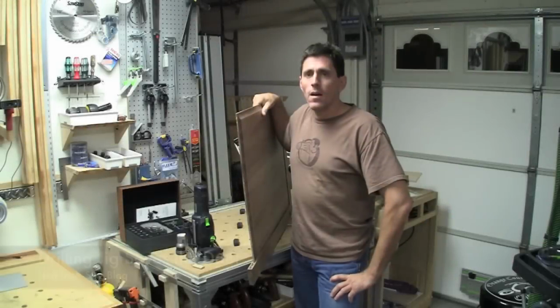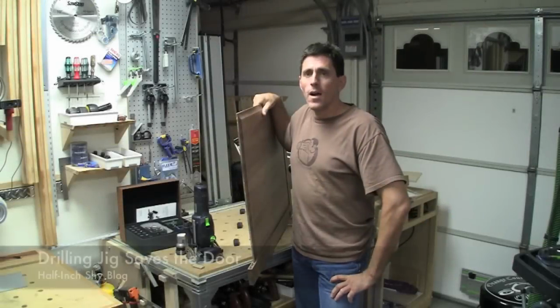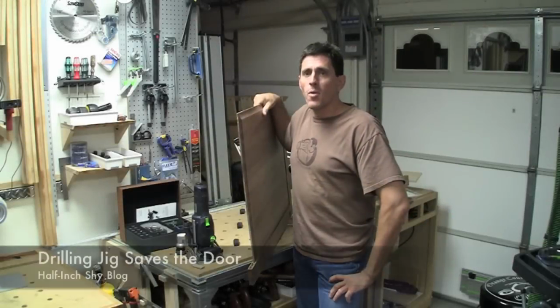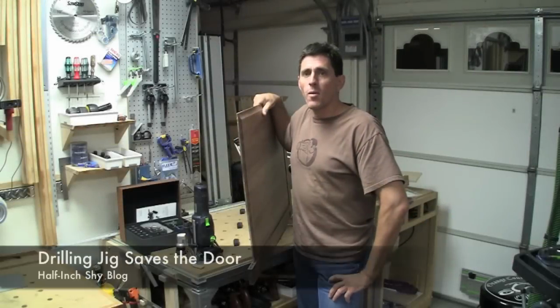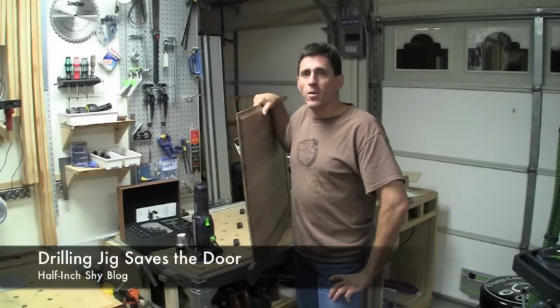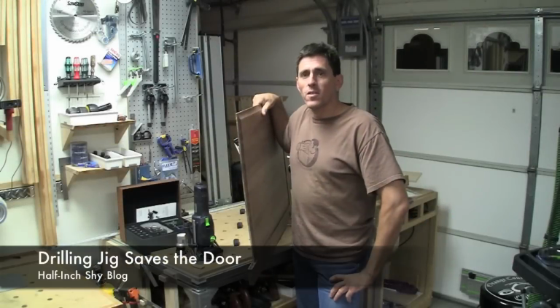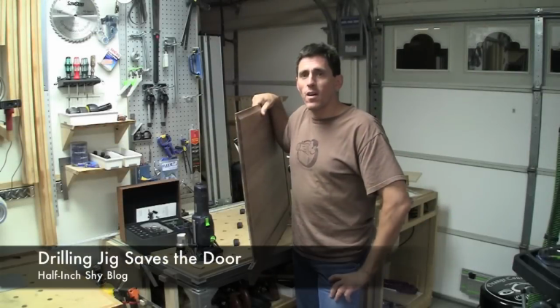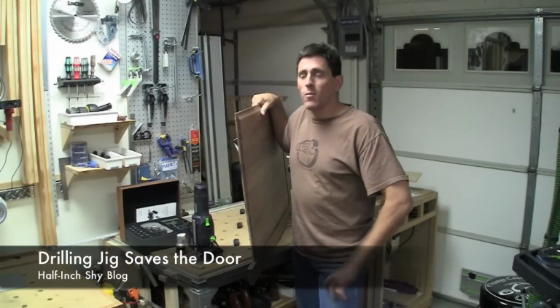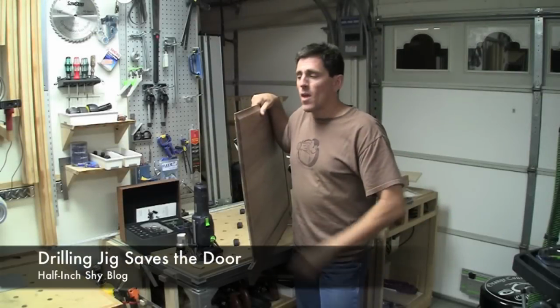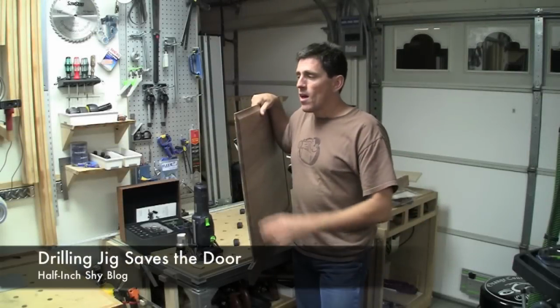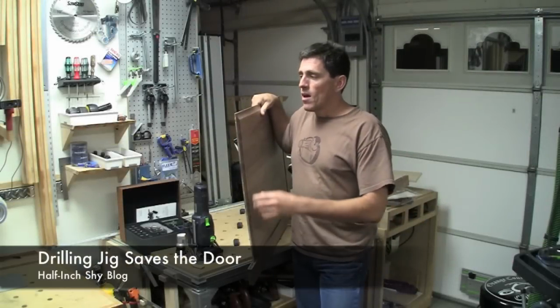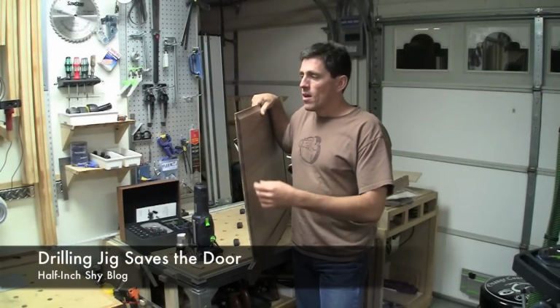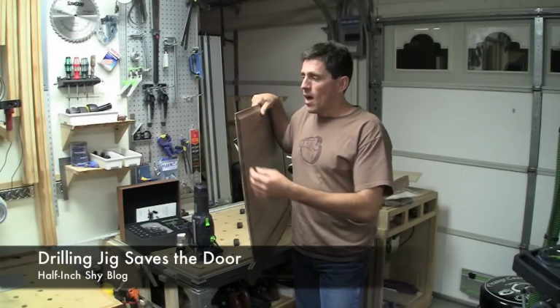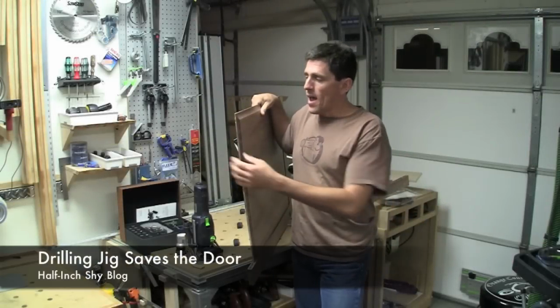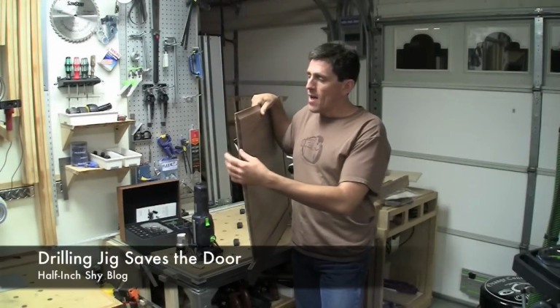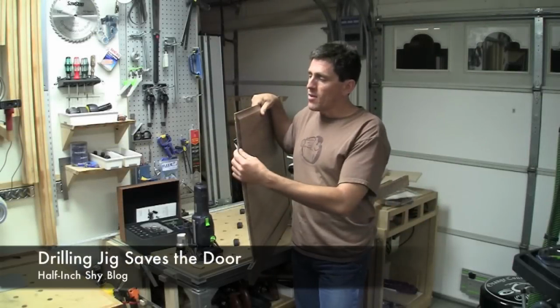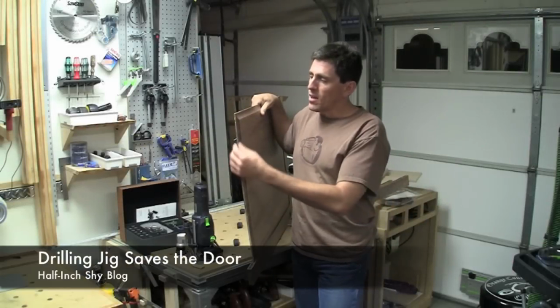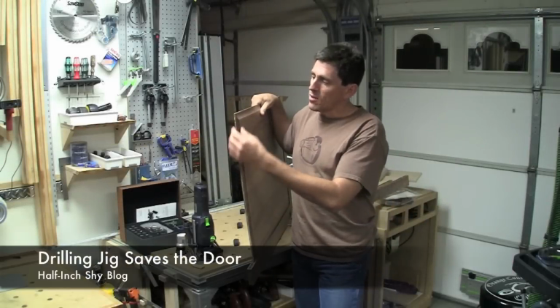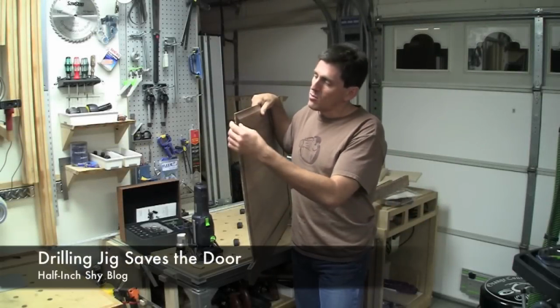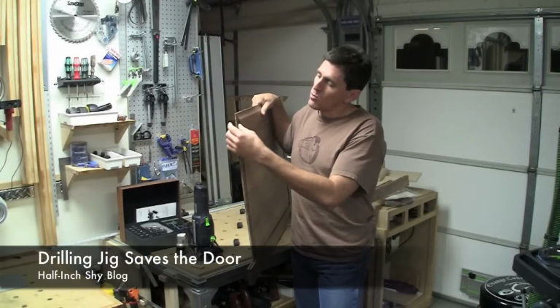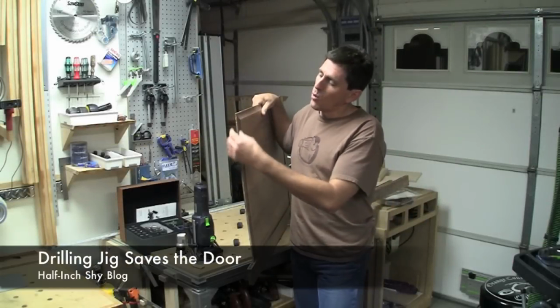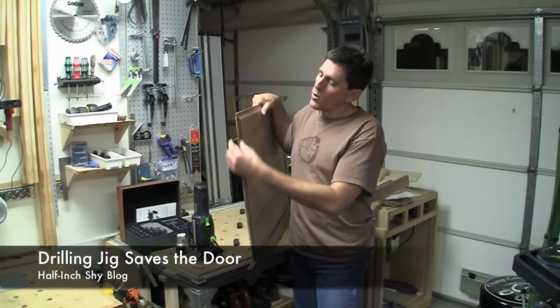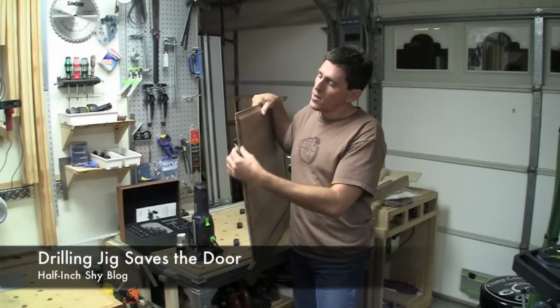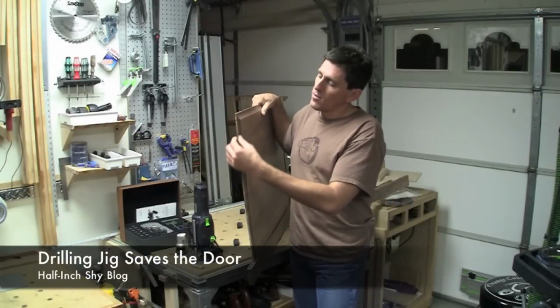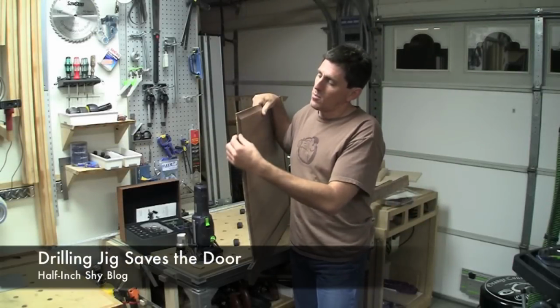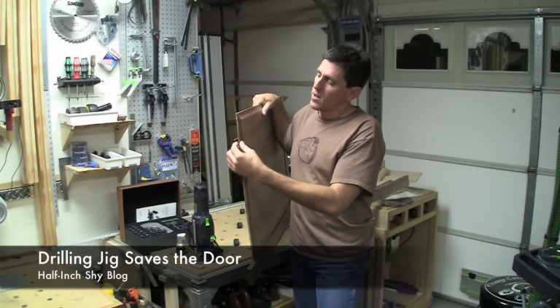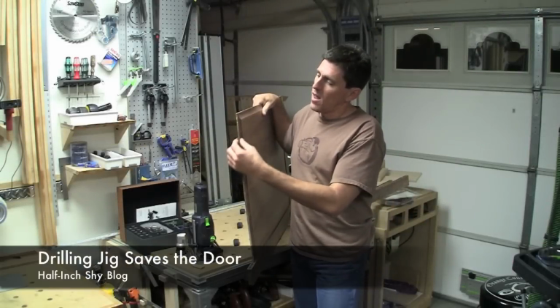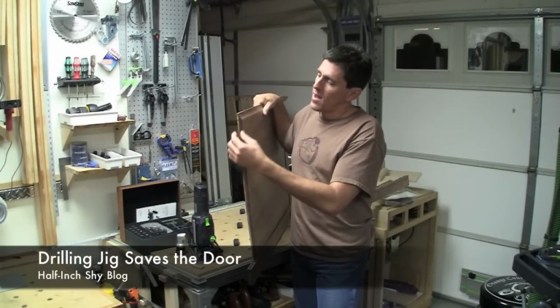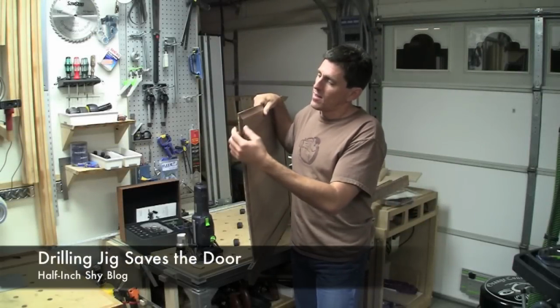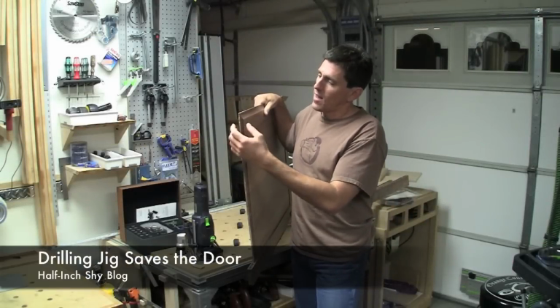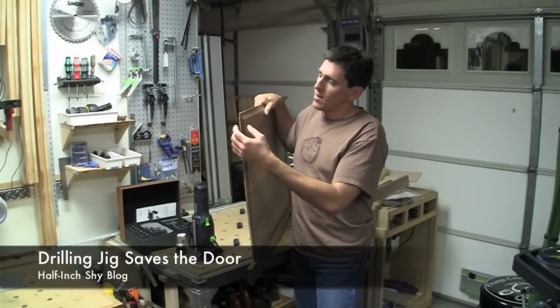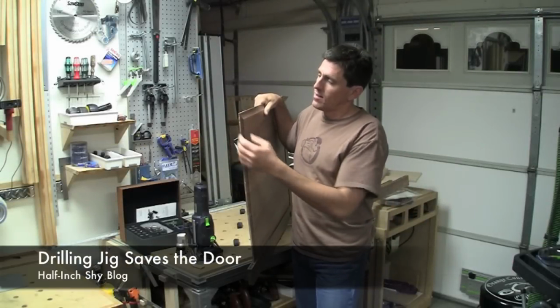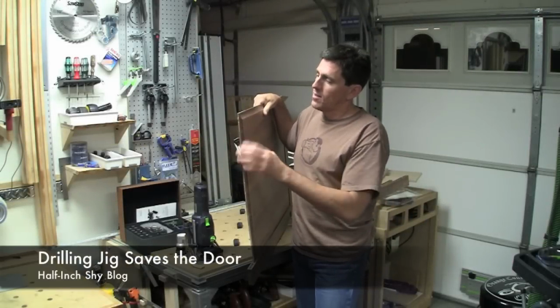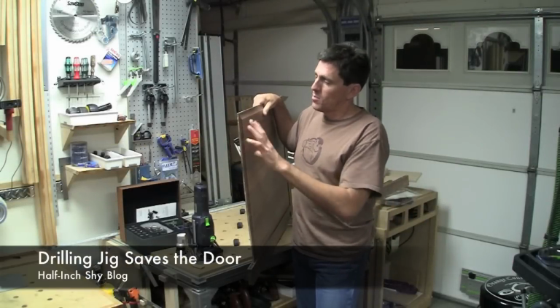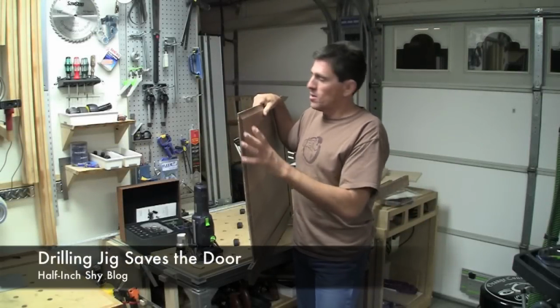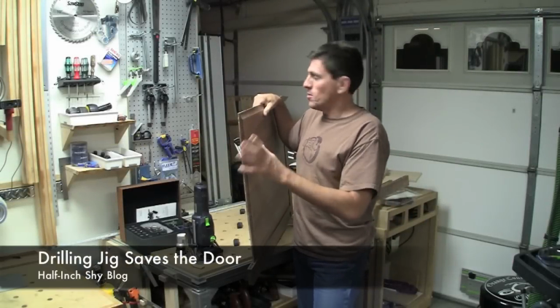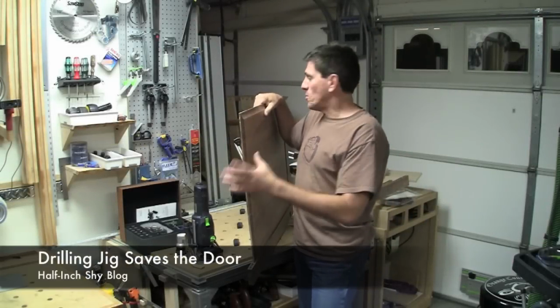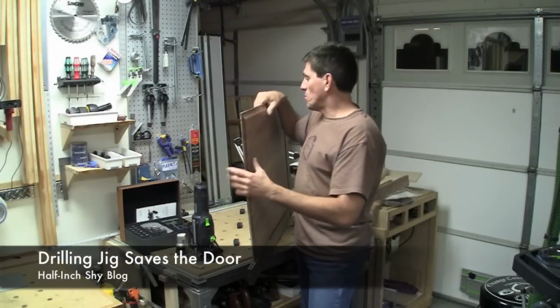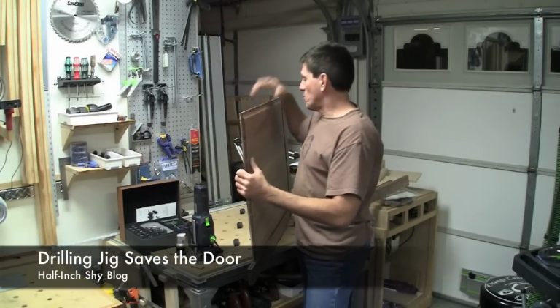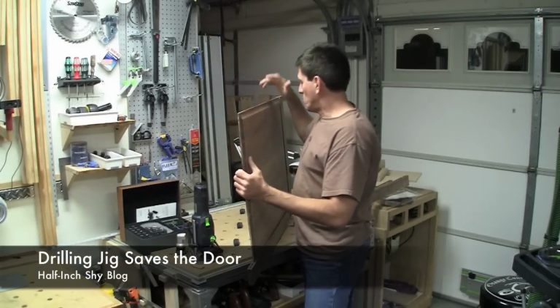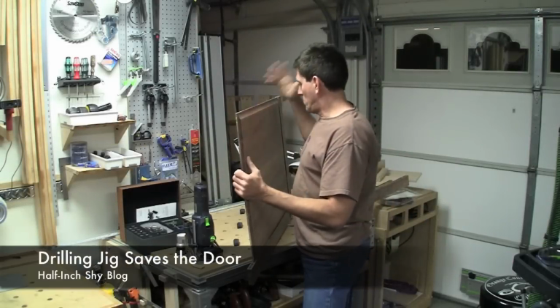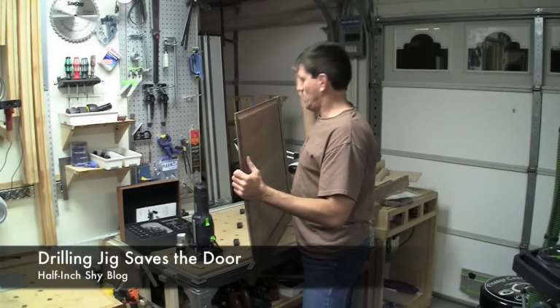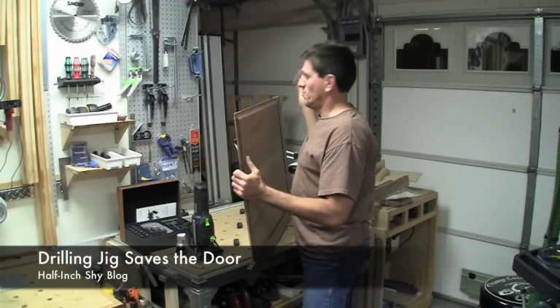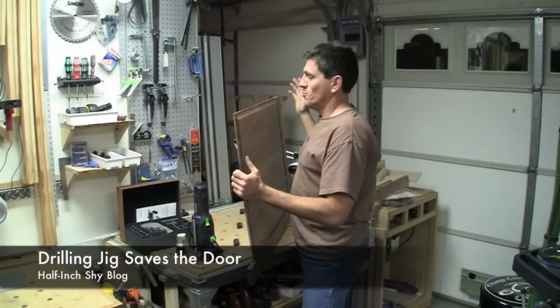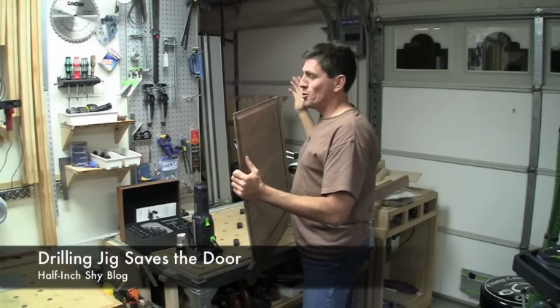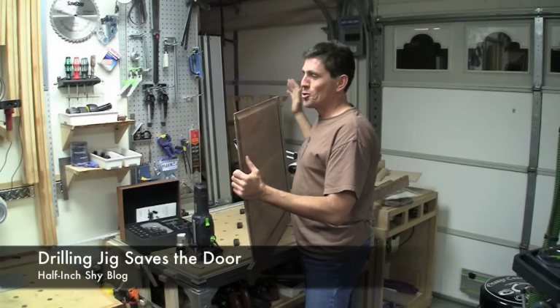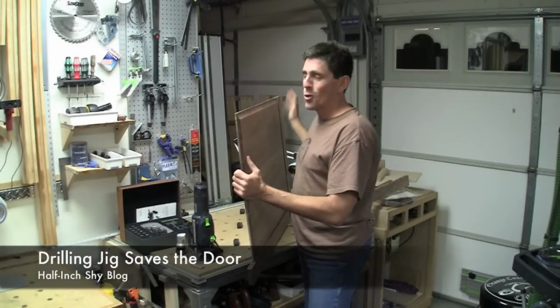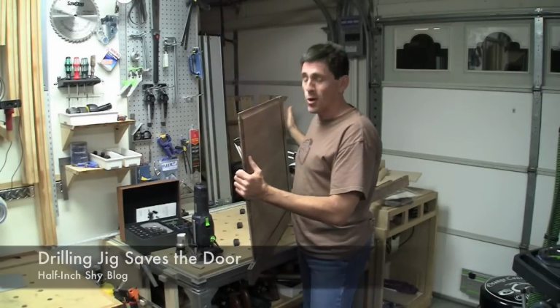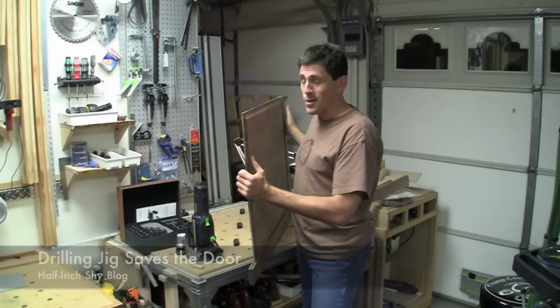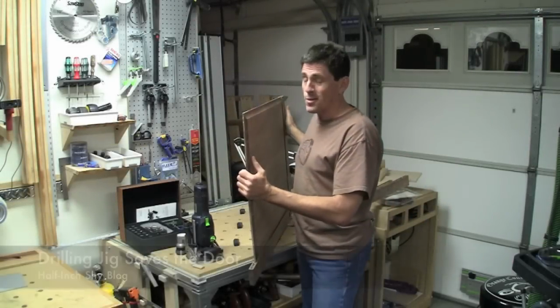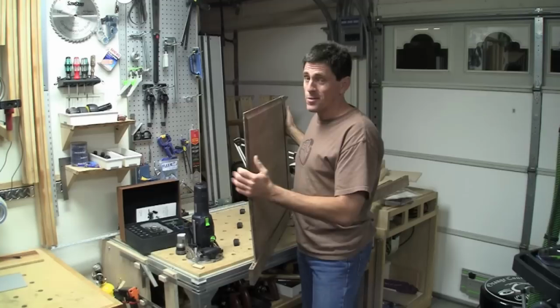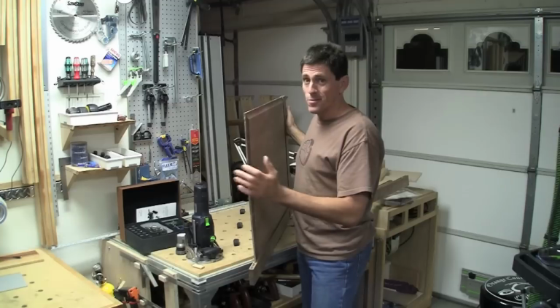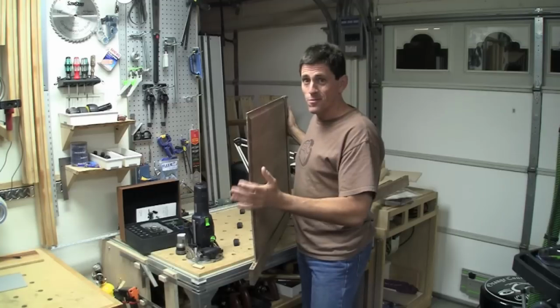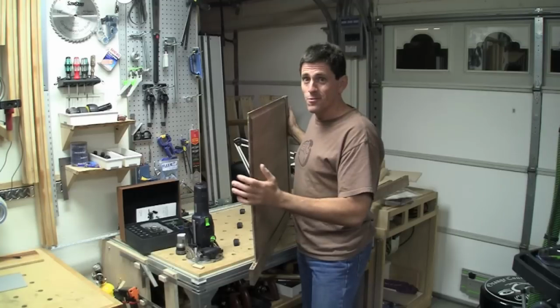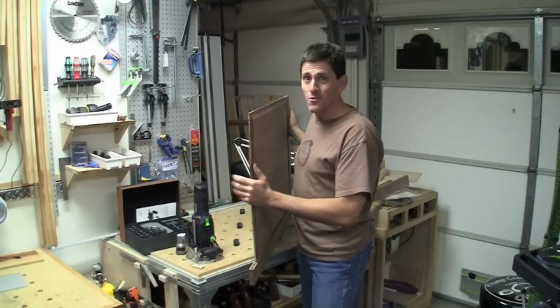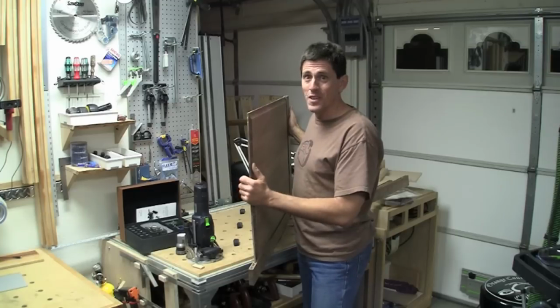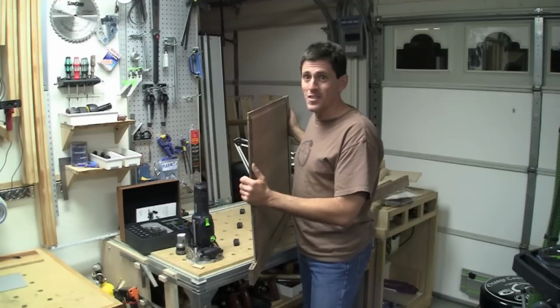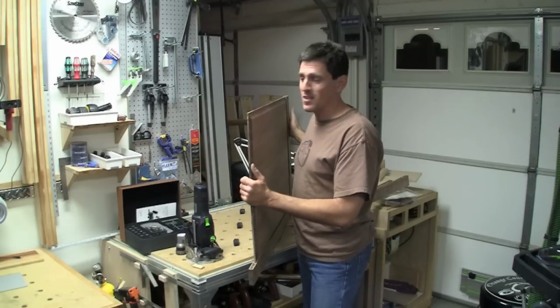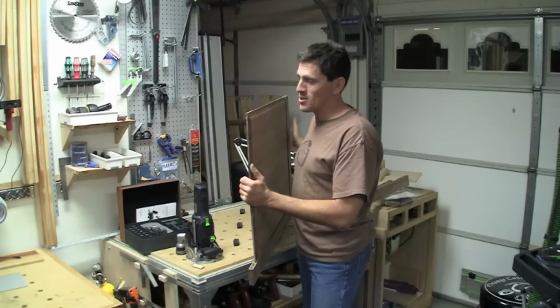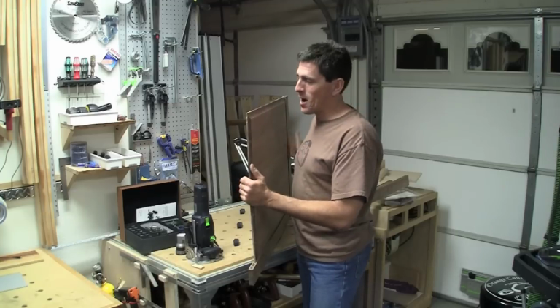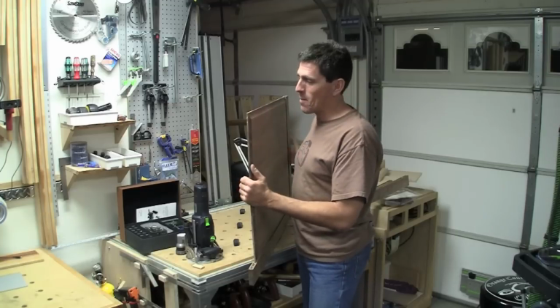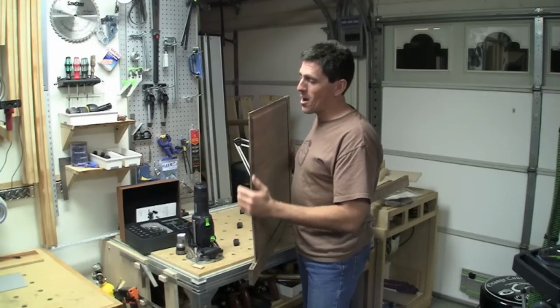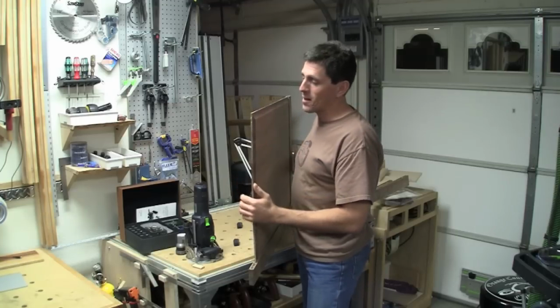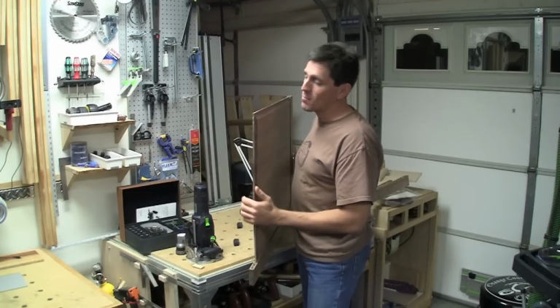Hi, I'm Paul Marcel. I have a door here from a client that needs a restore and fix job on it.